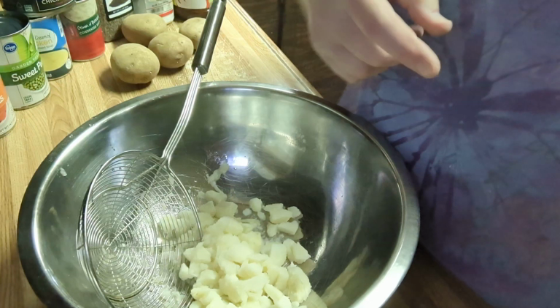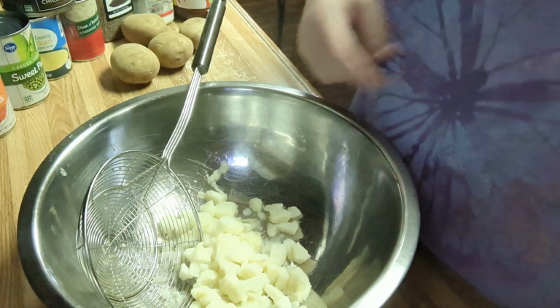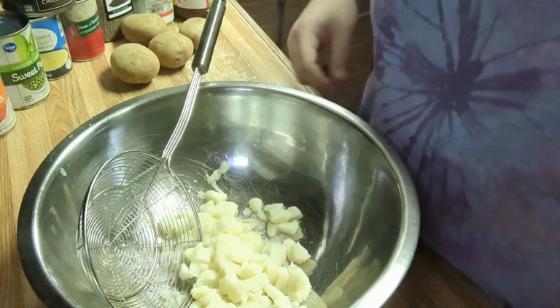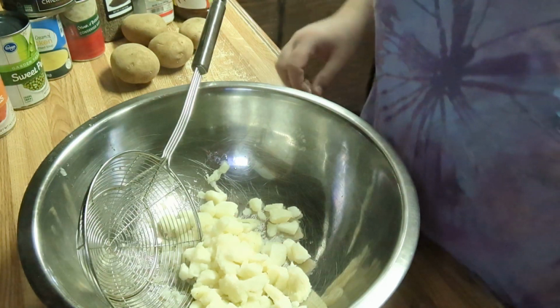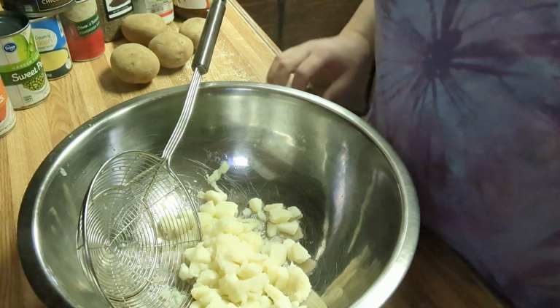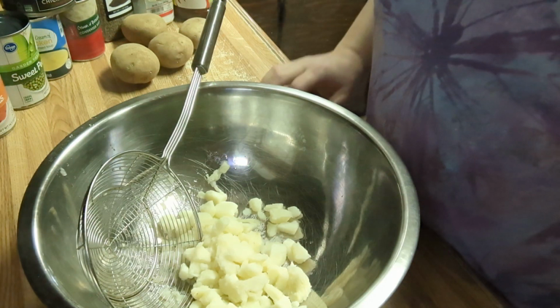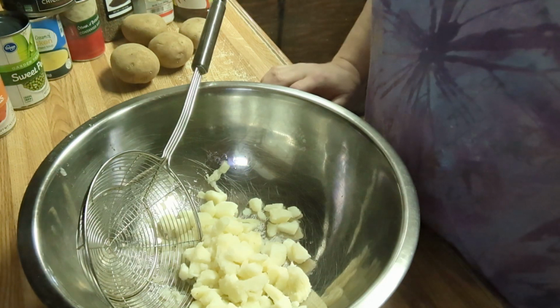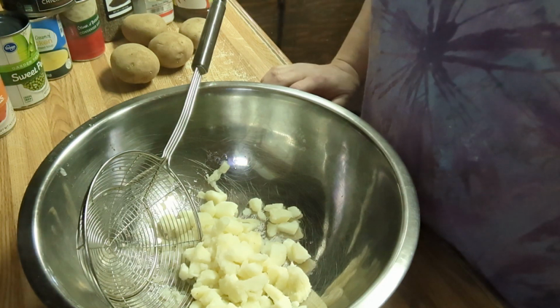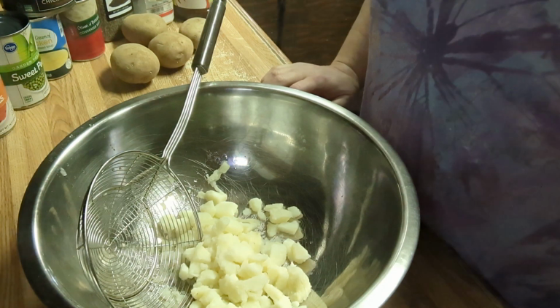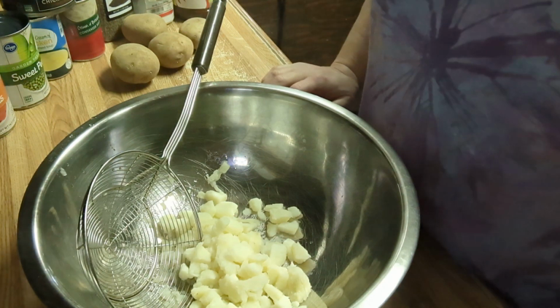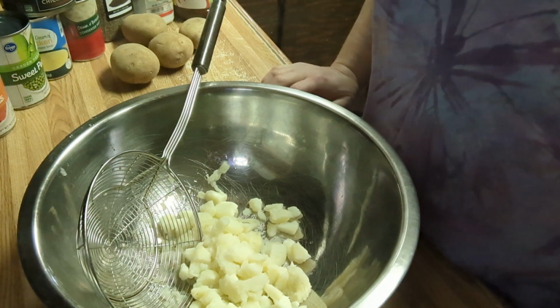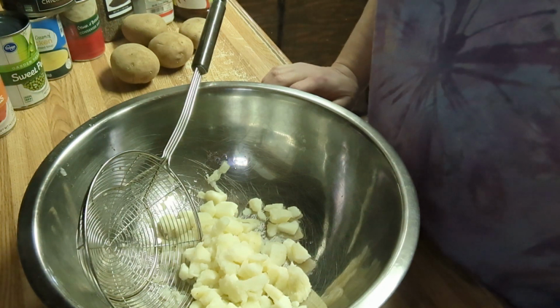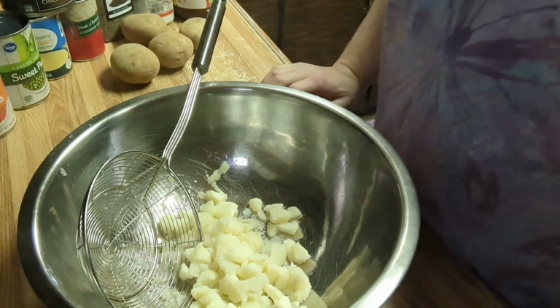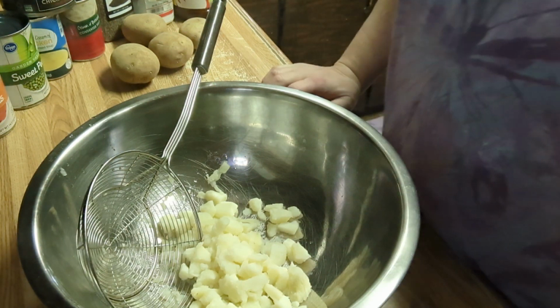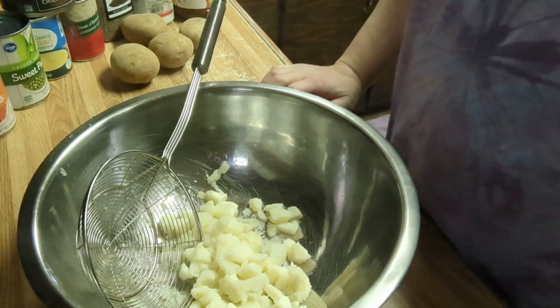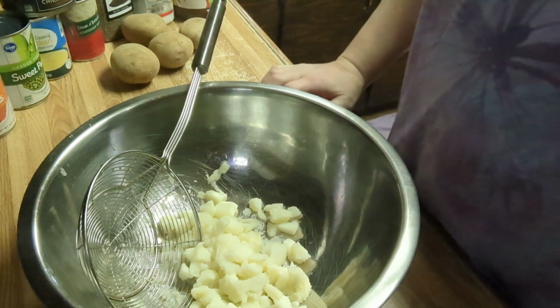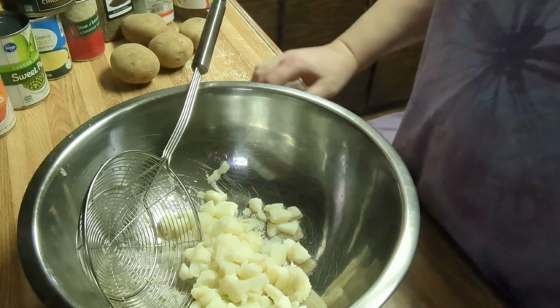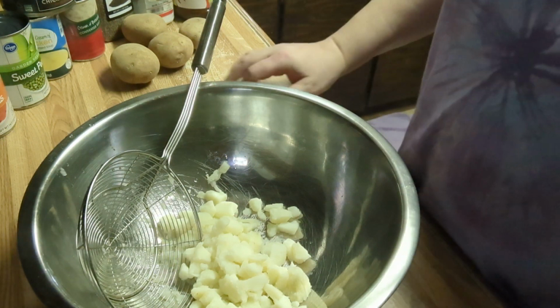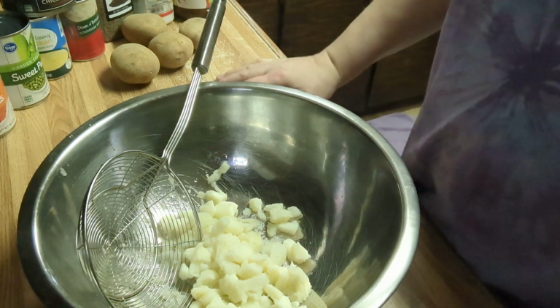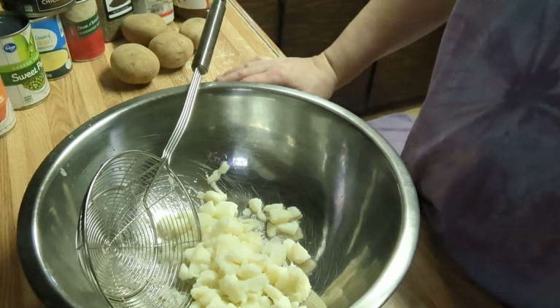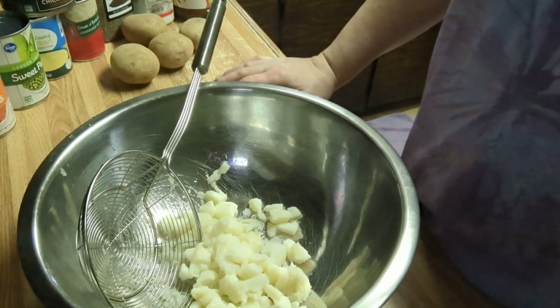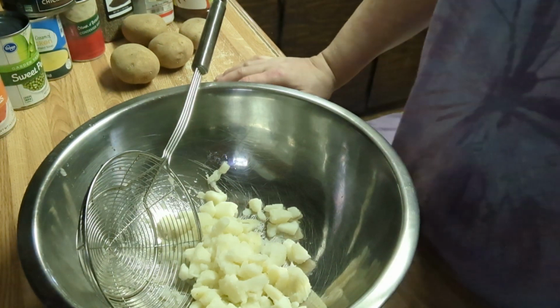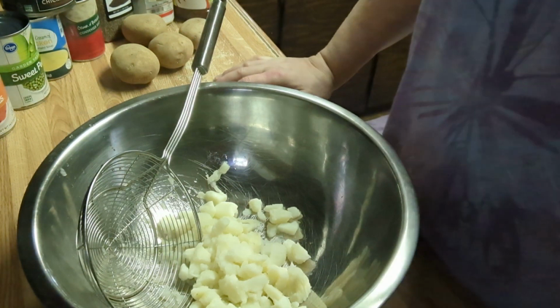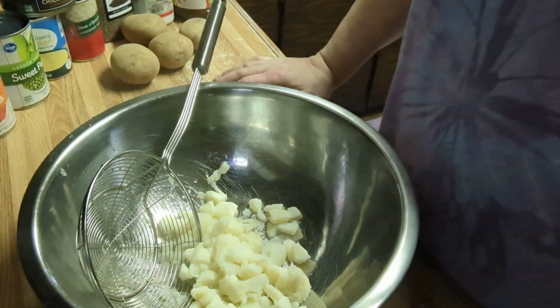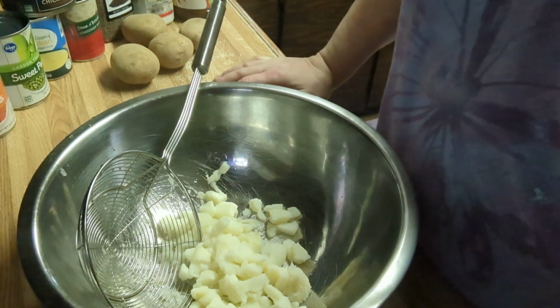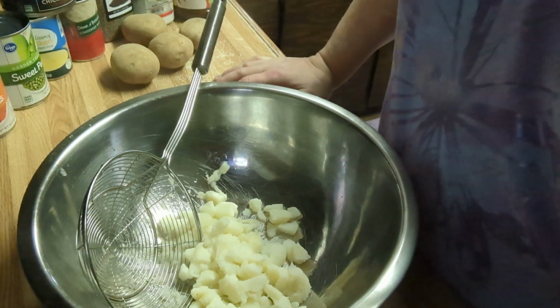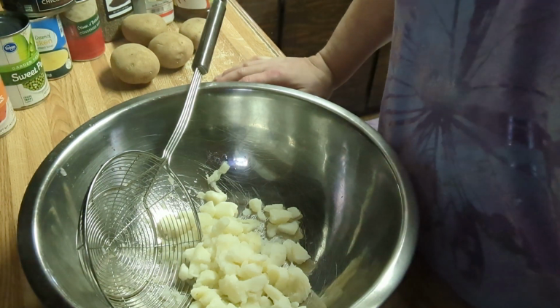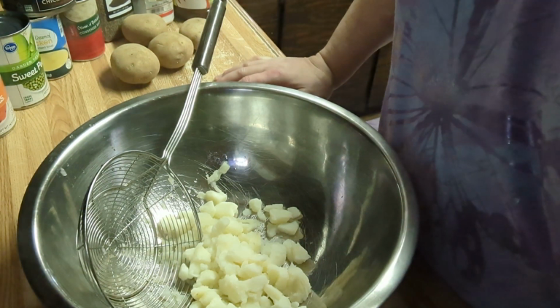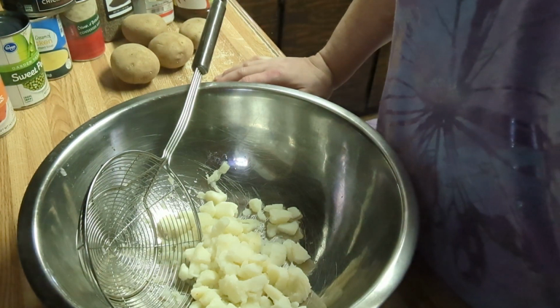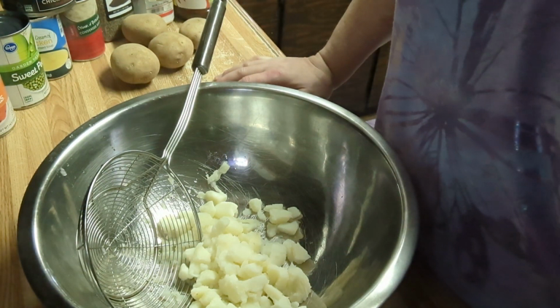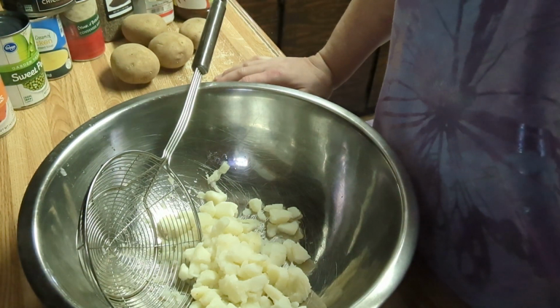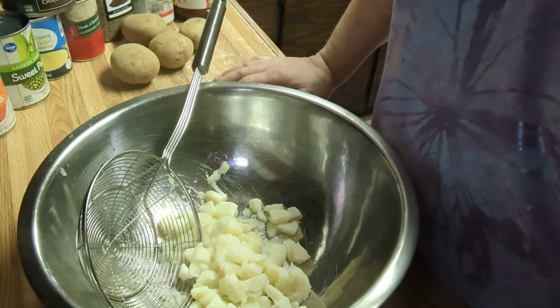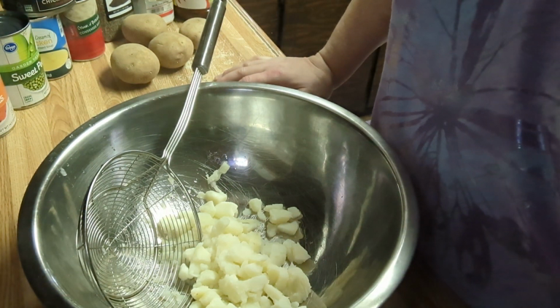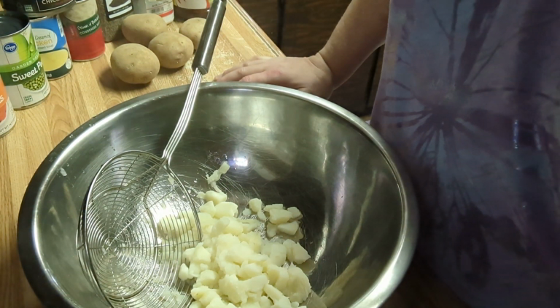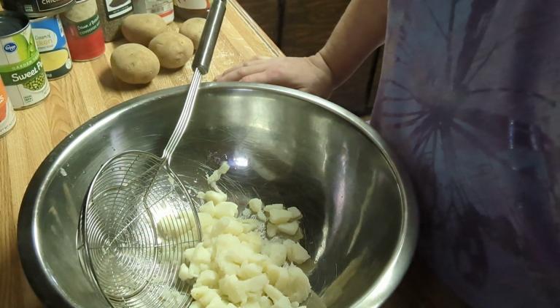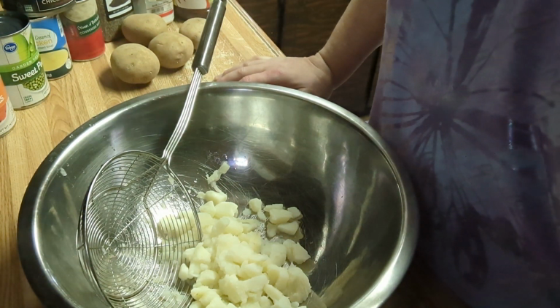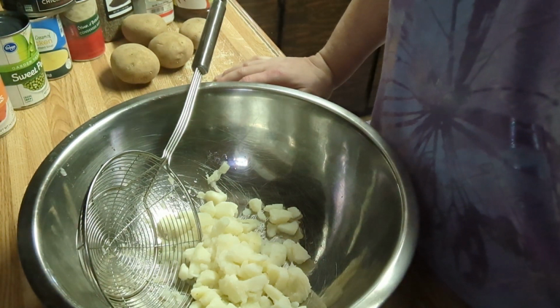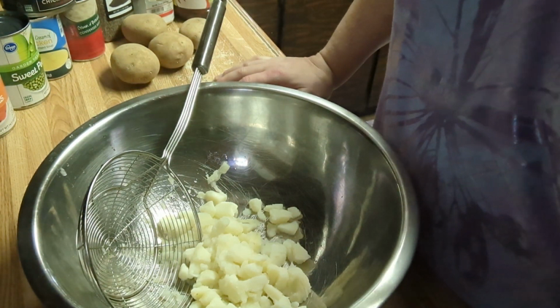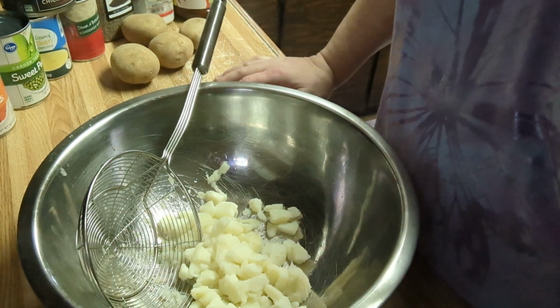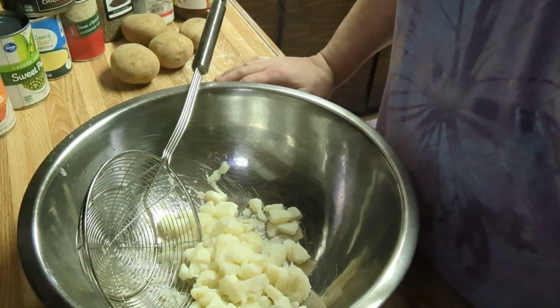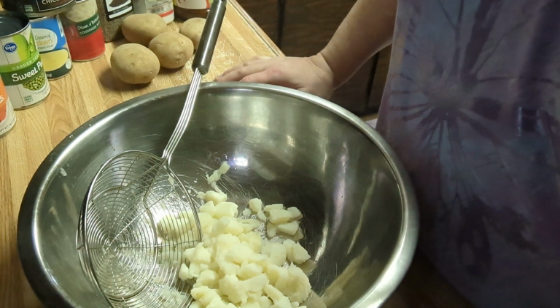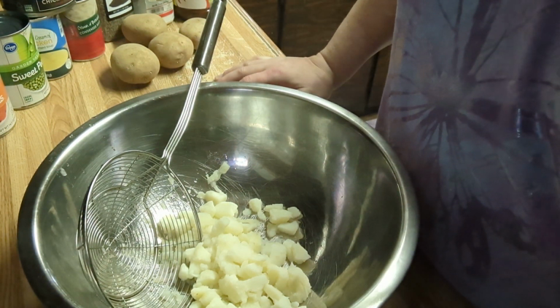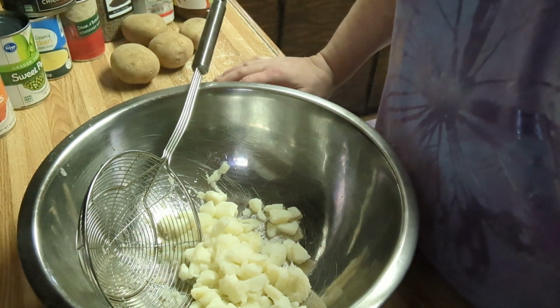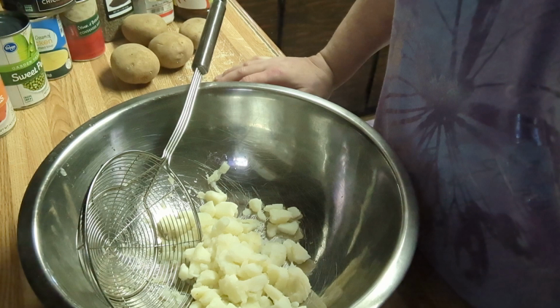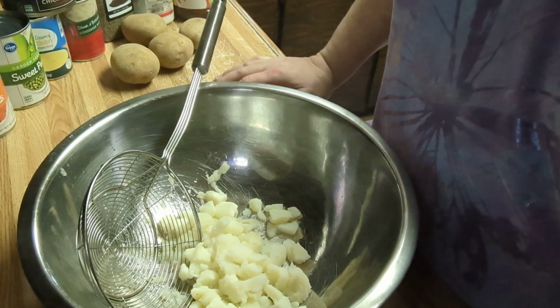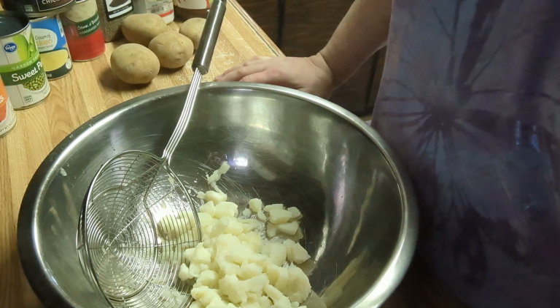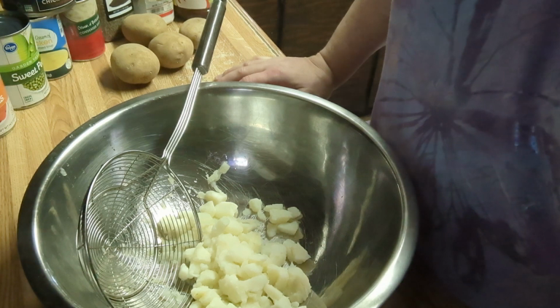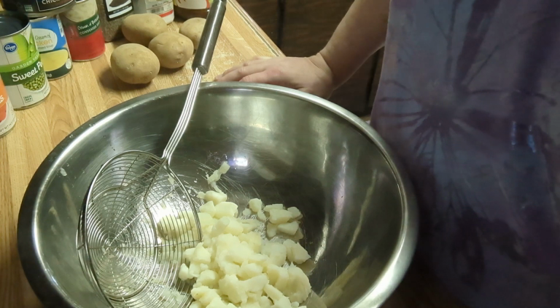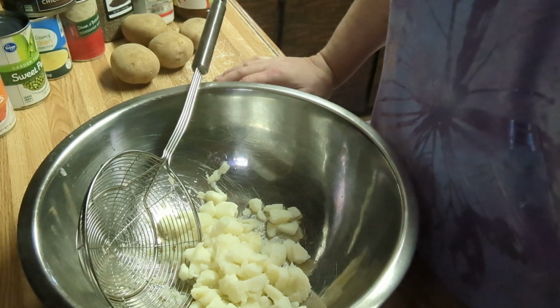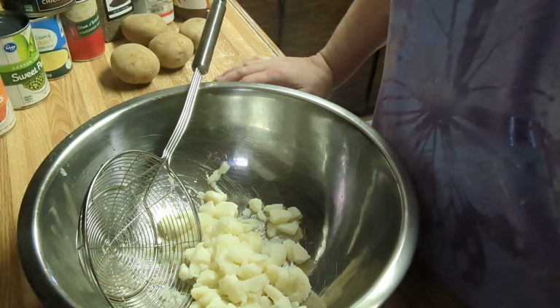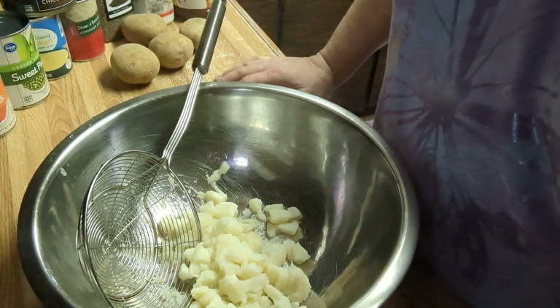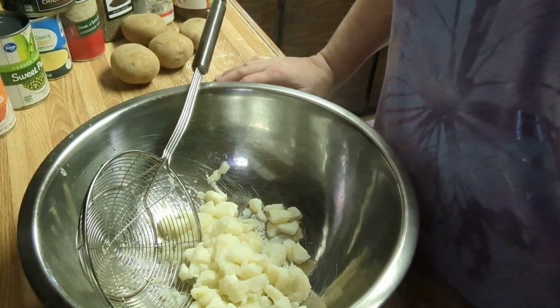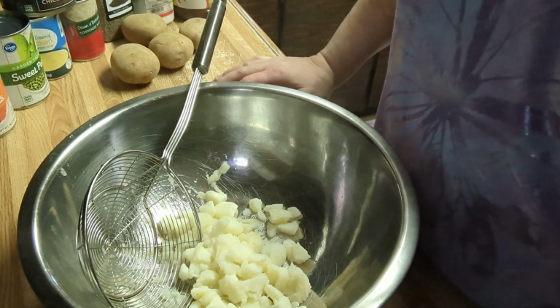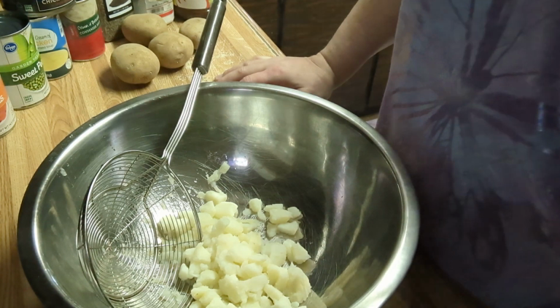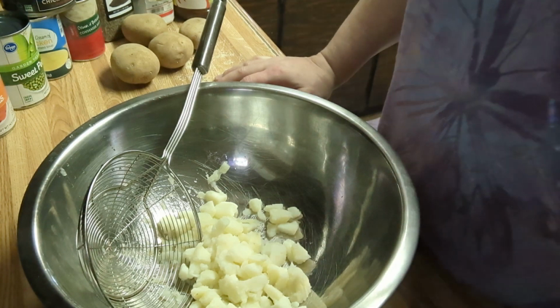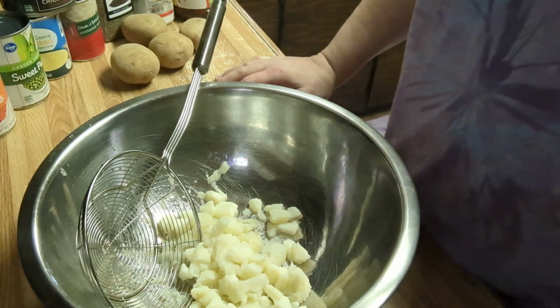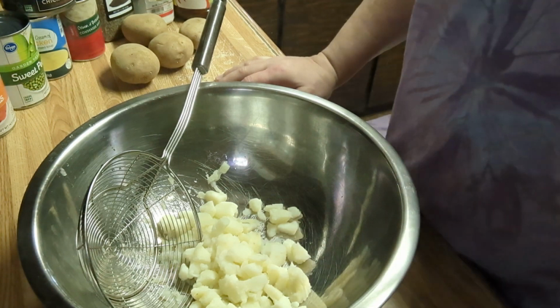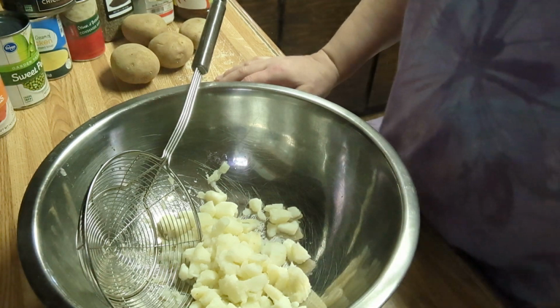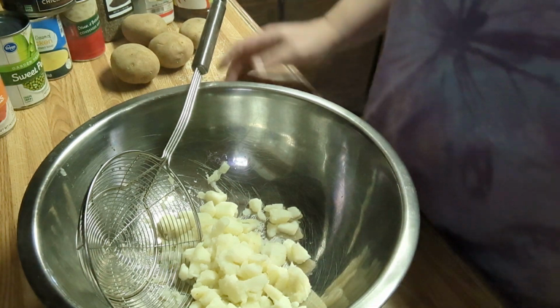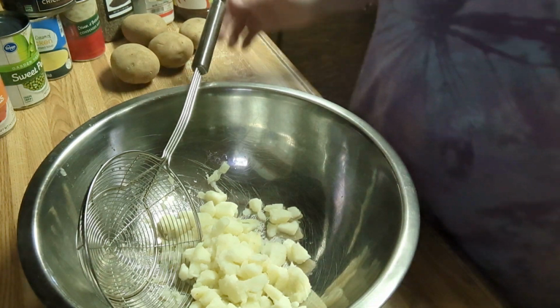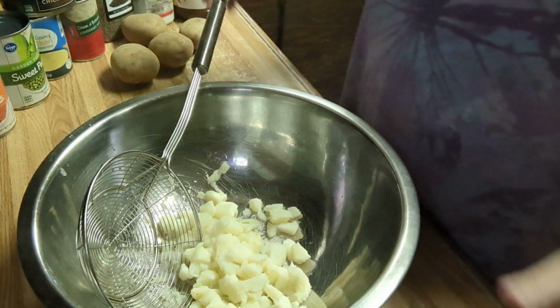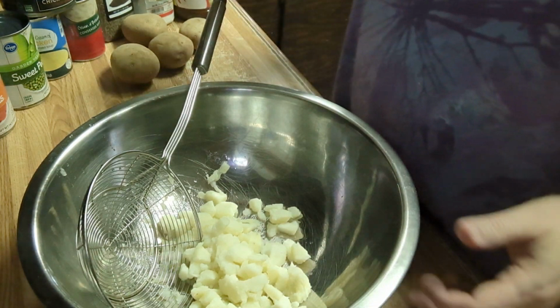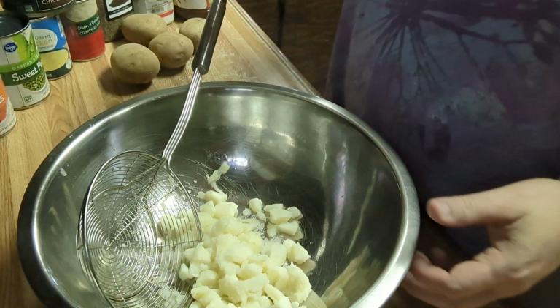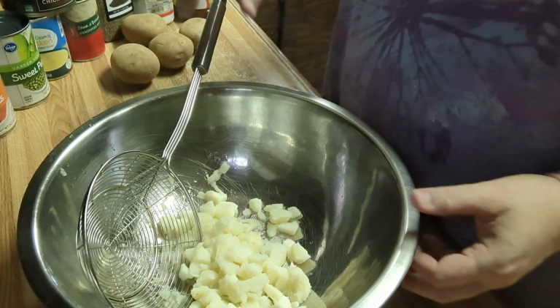Good morning! Today I'm going to do my take on a creamy chicken noodle casserole.